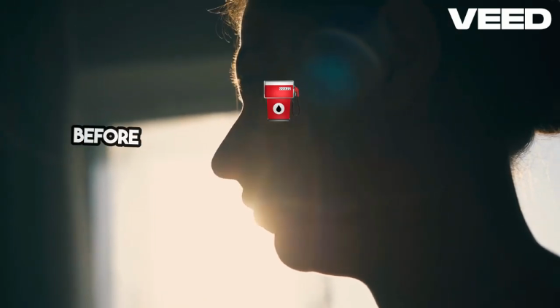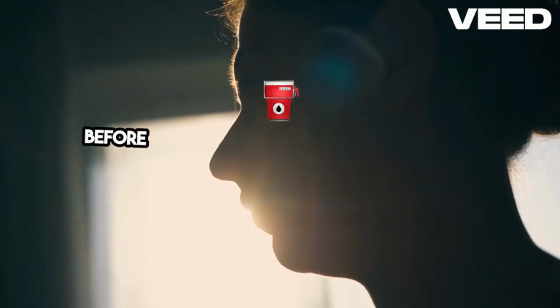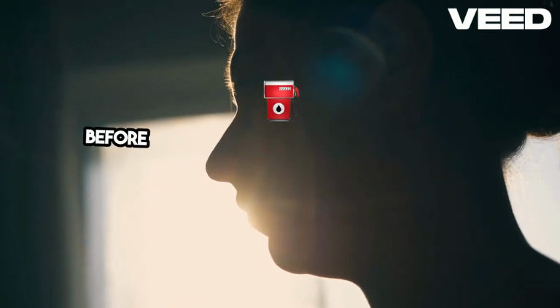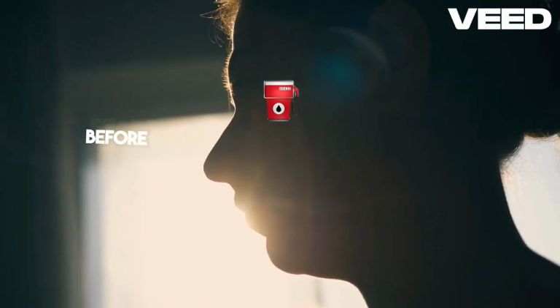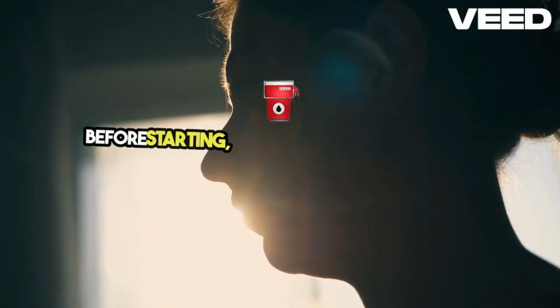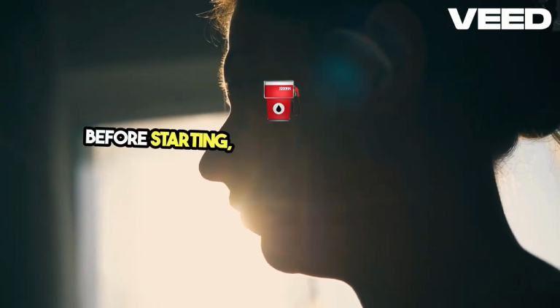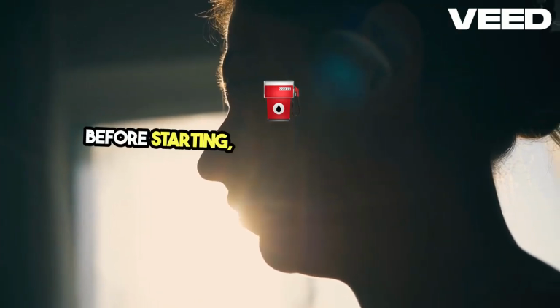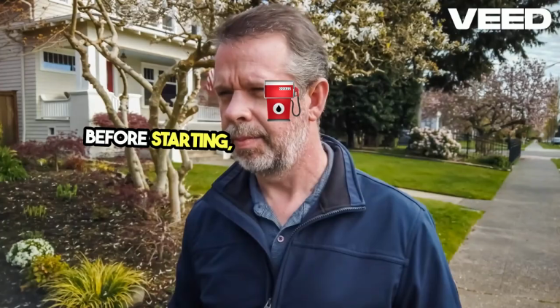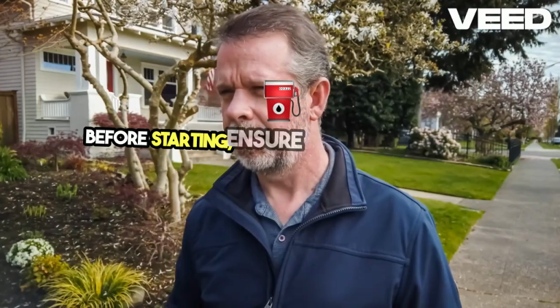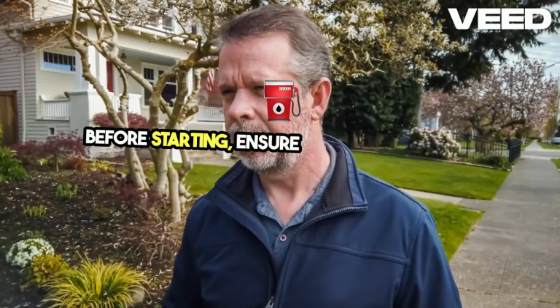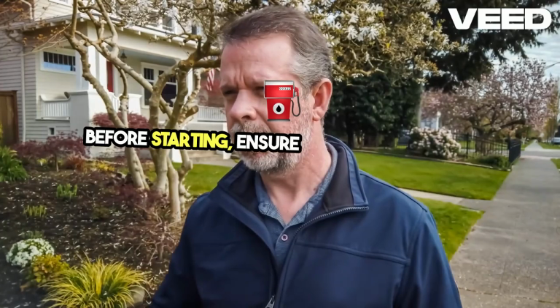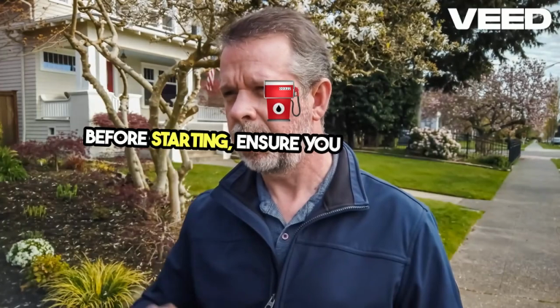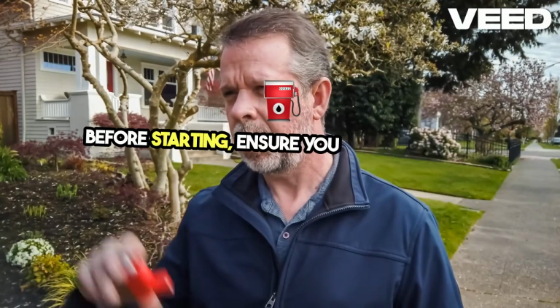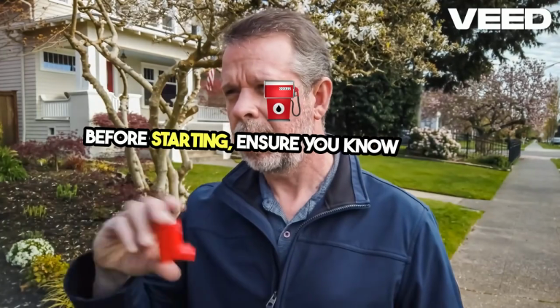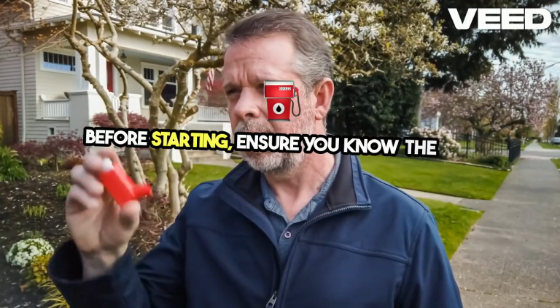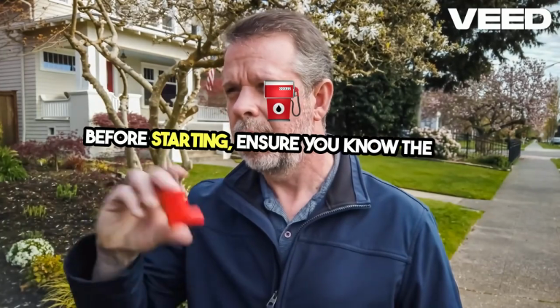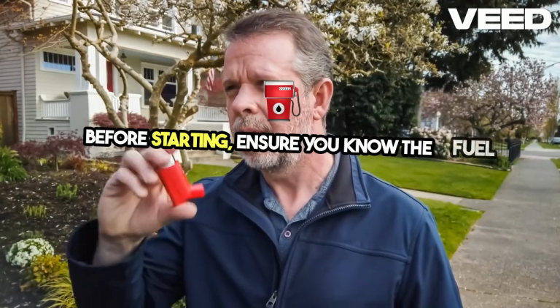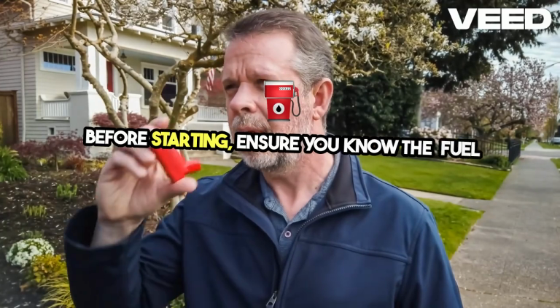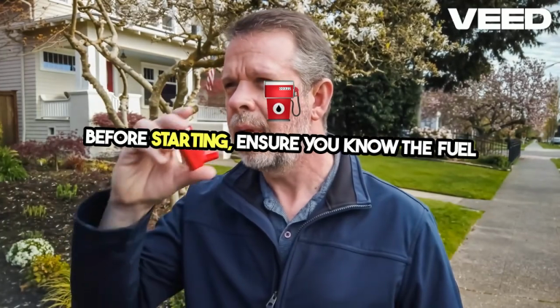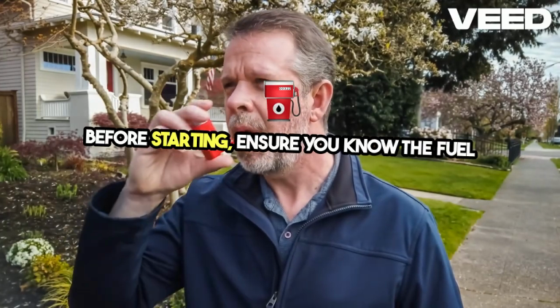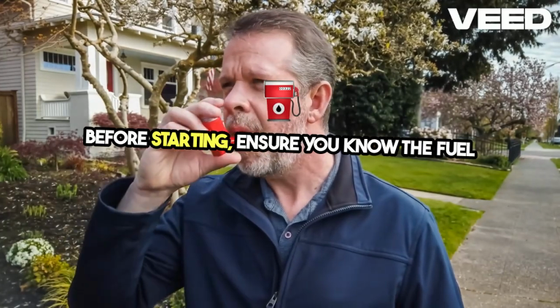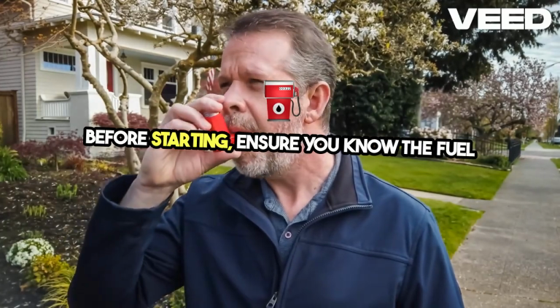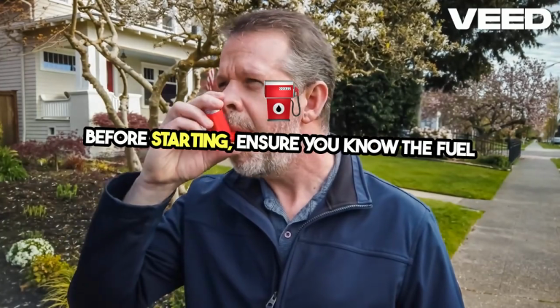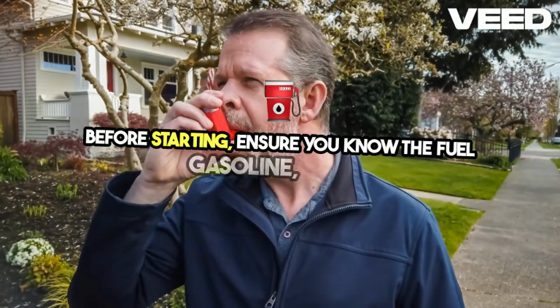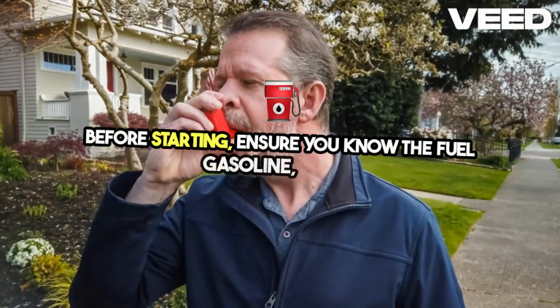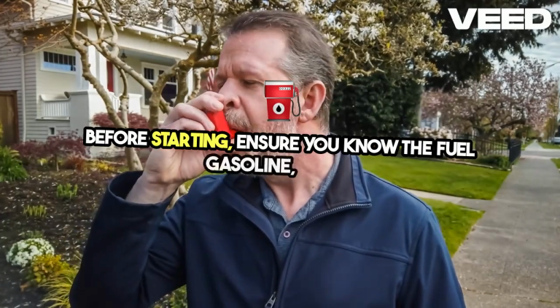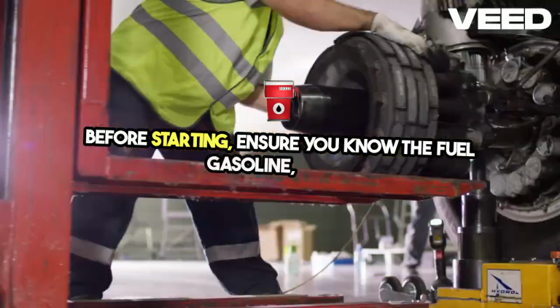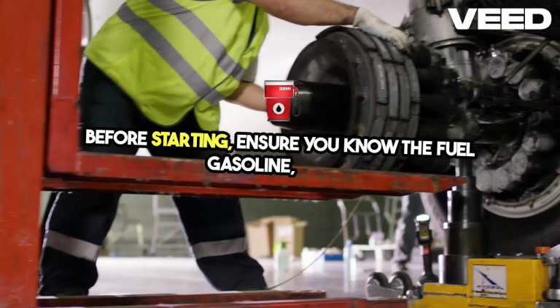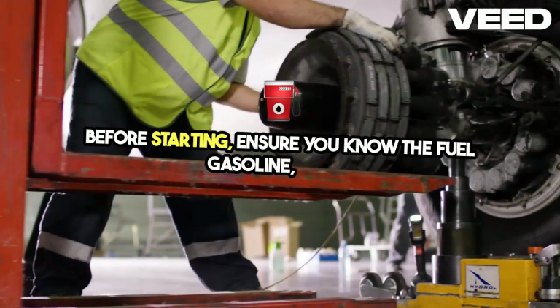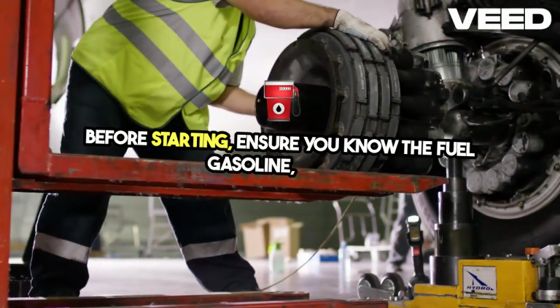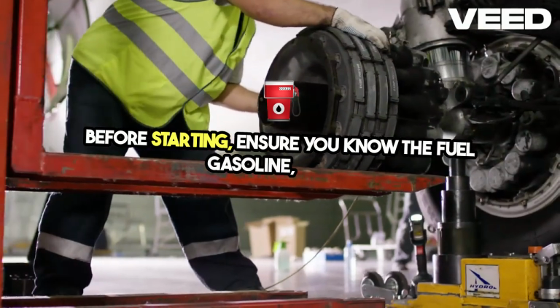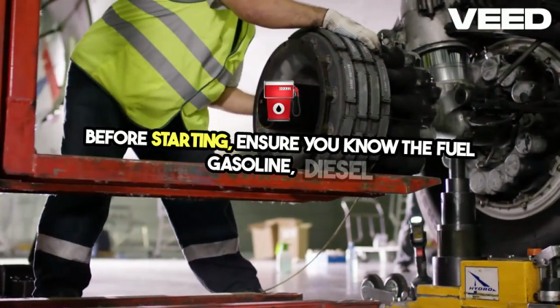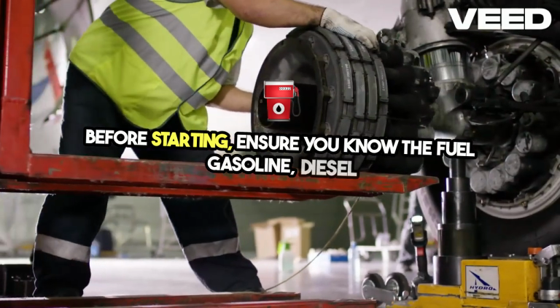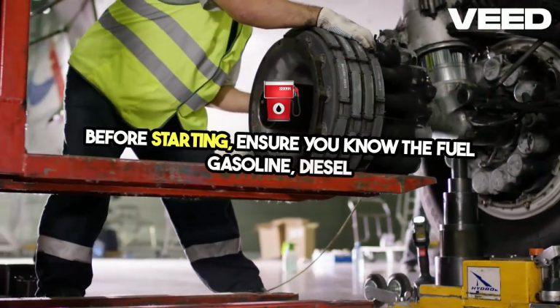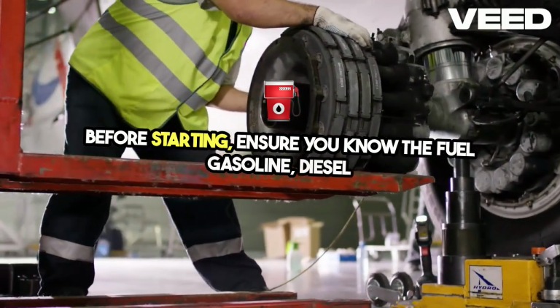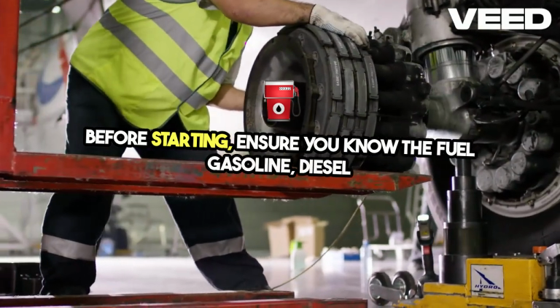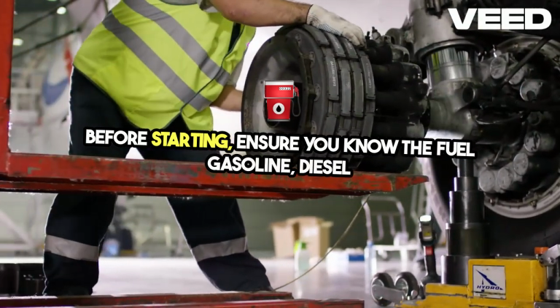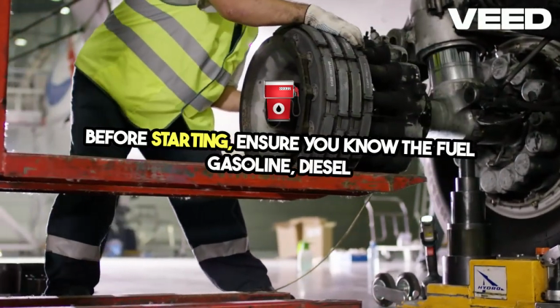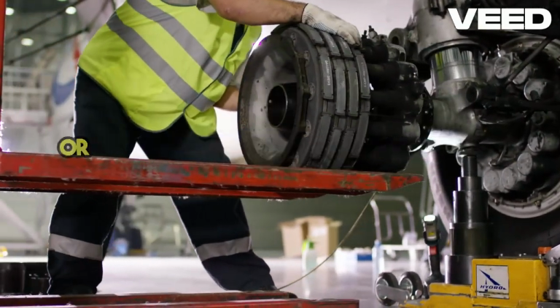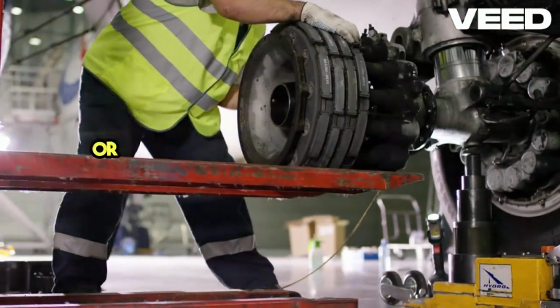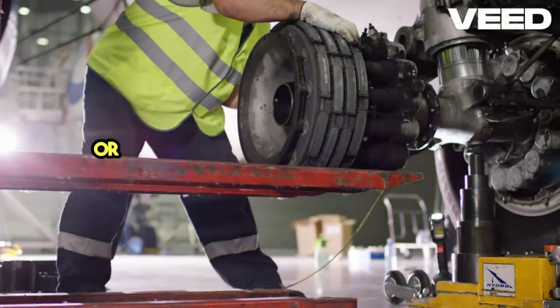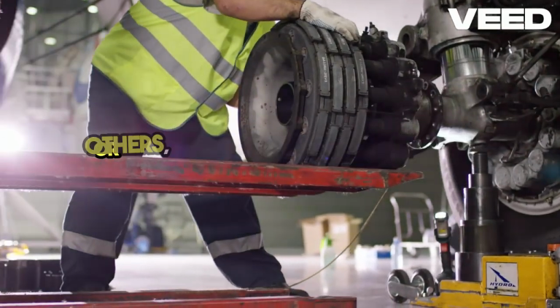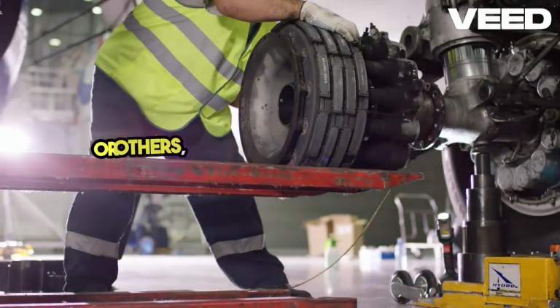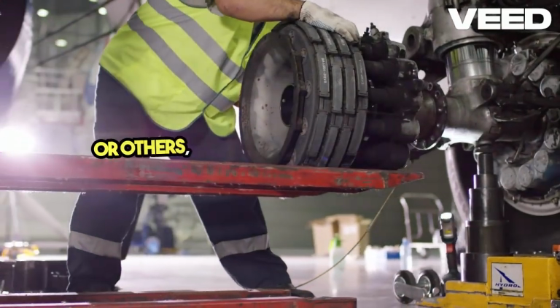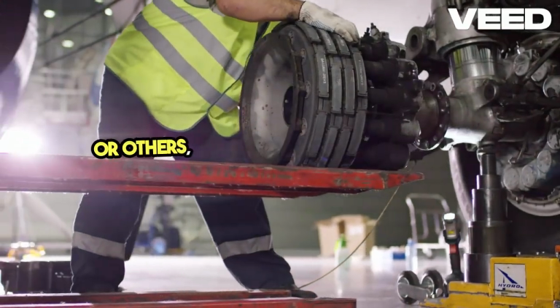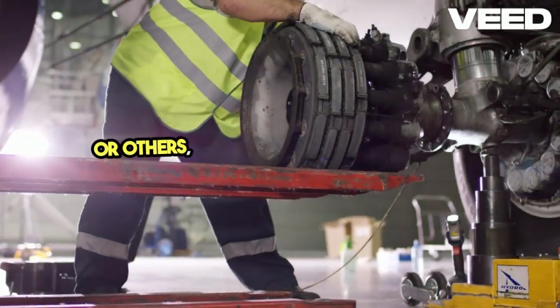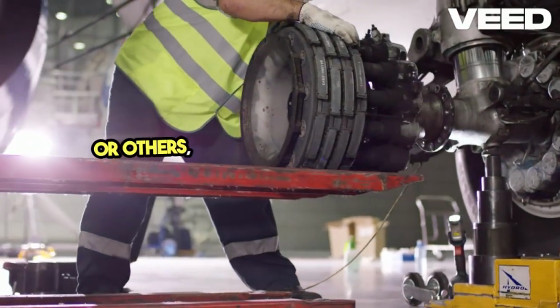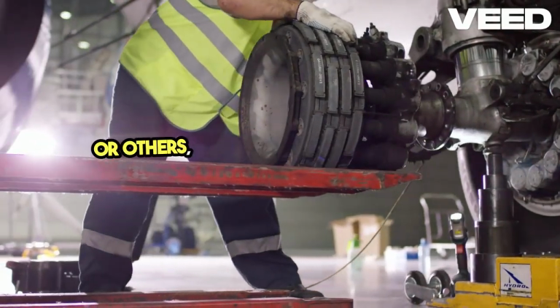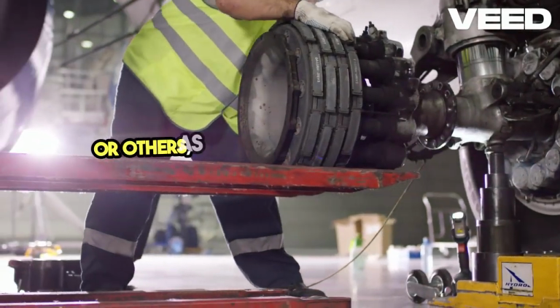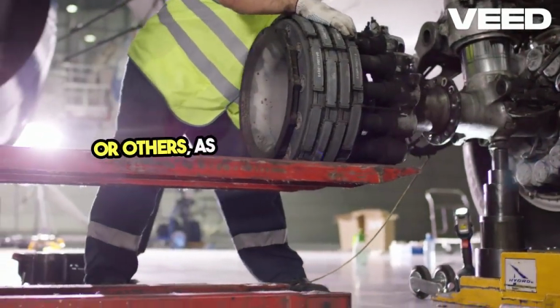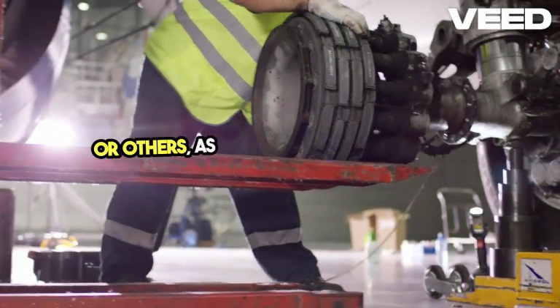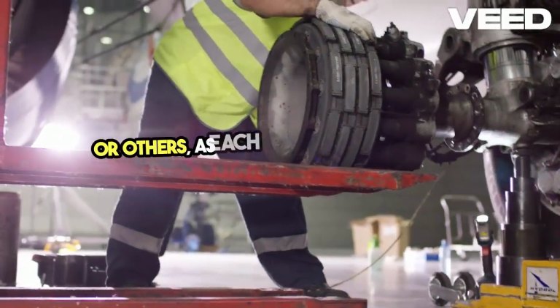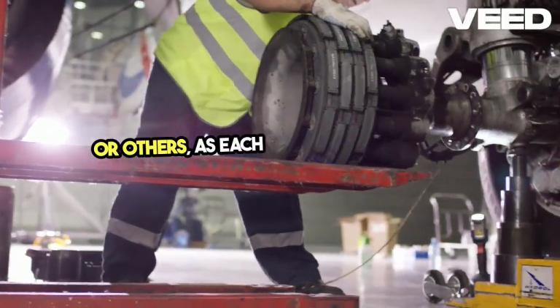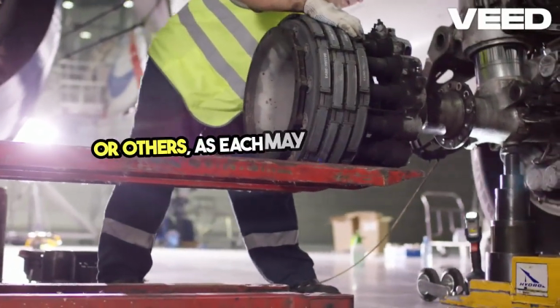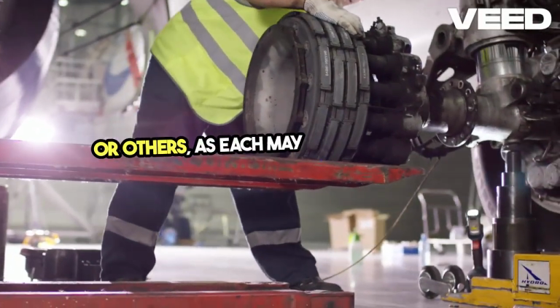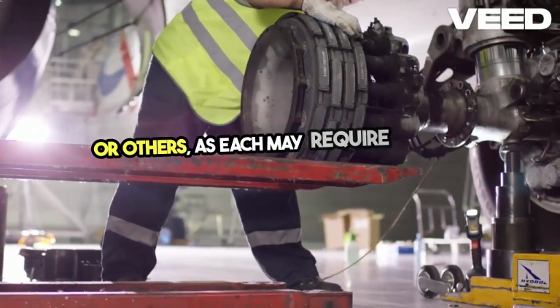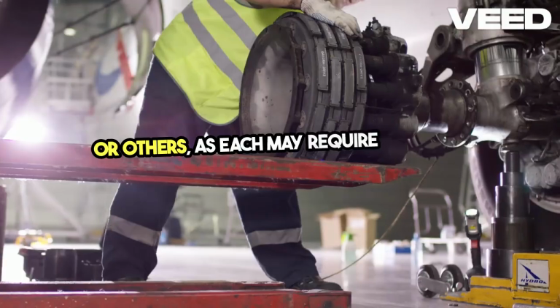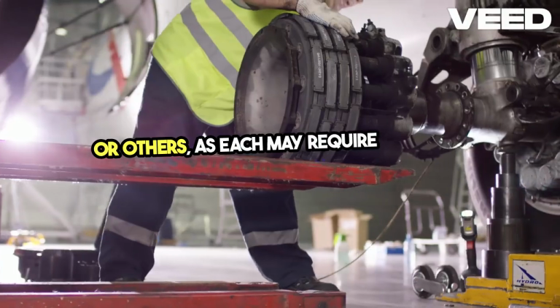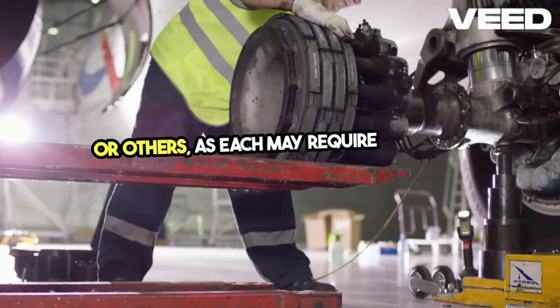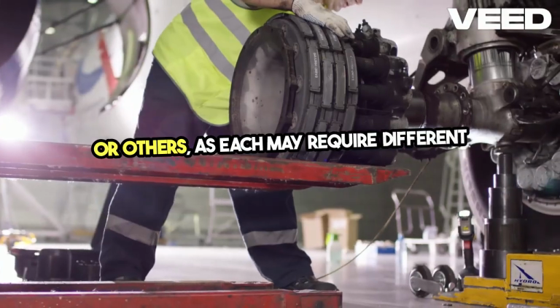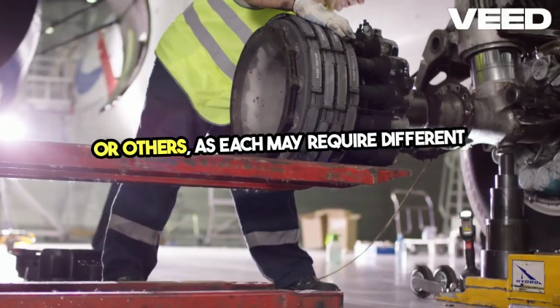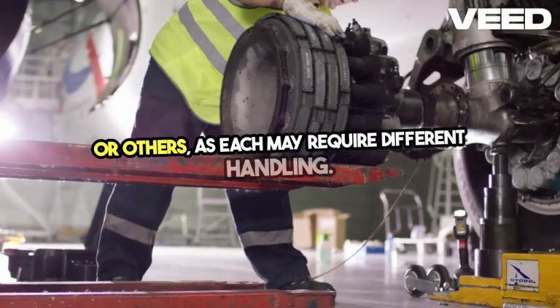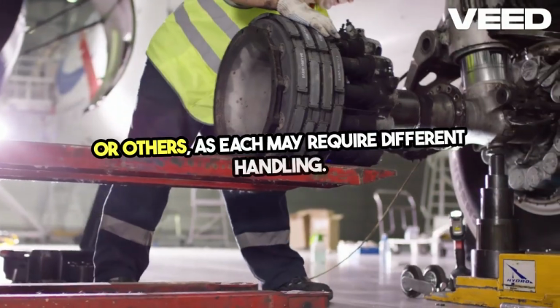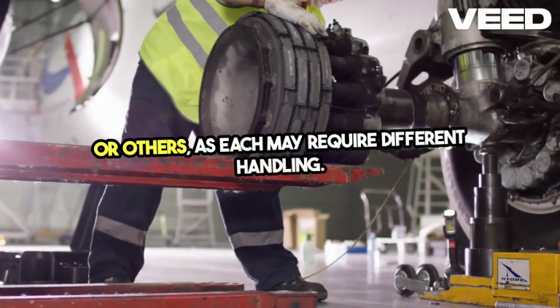Before starting, ensure you know the fuel type — gasoline, diesel, or others — as each may require different handling.